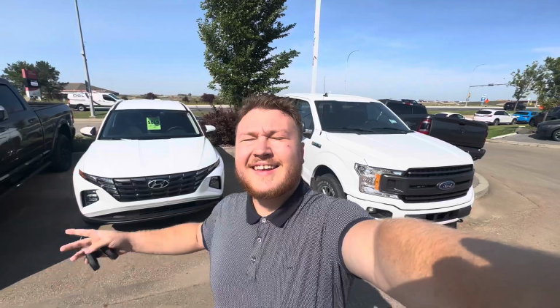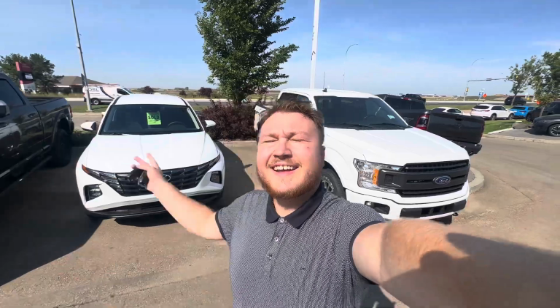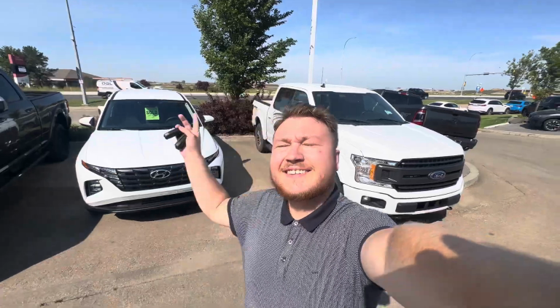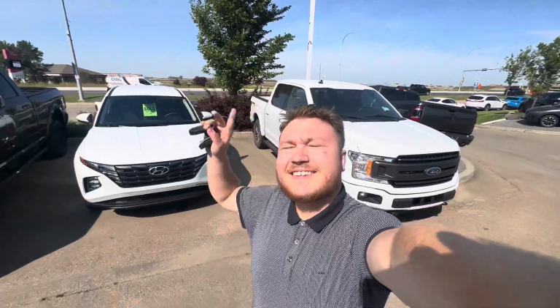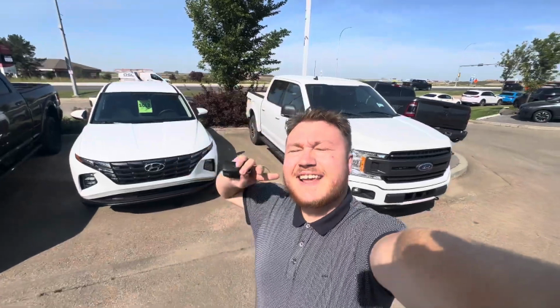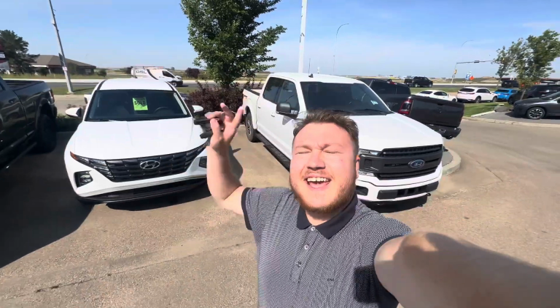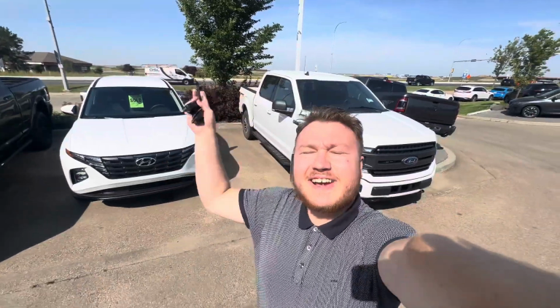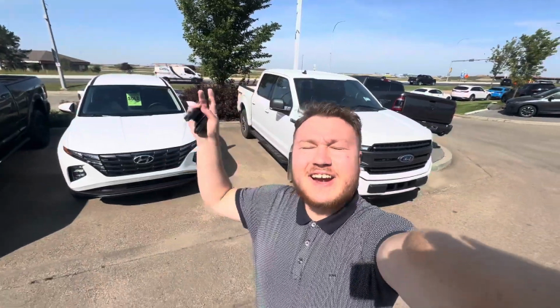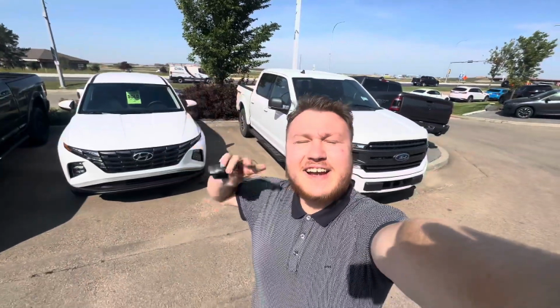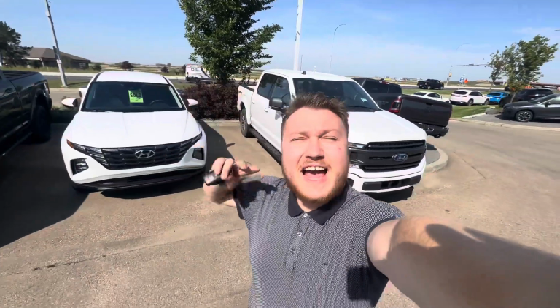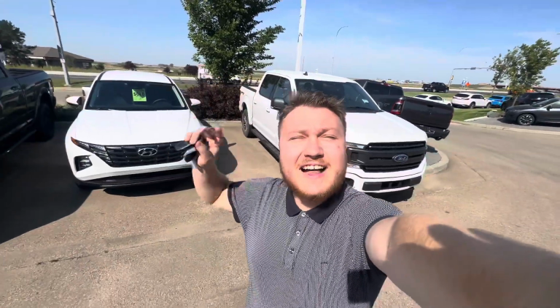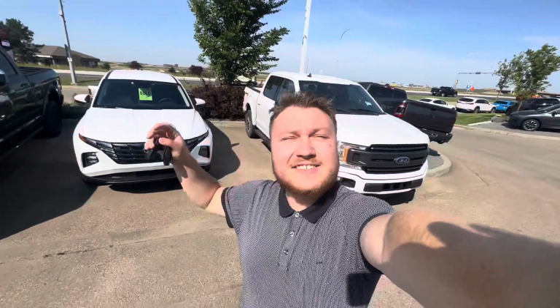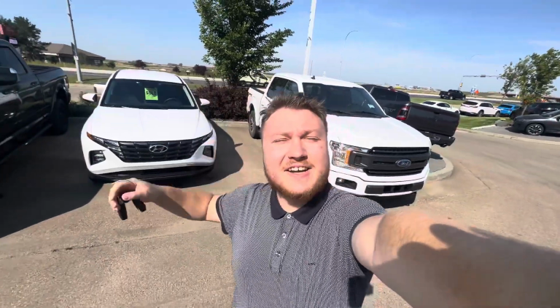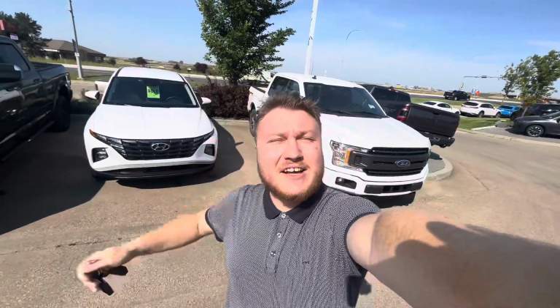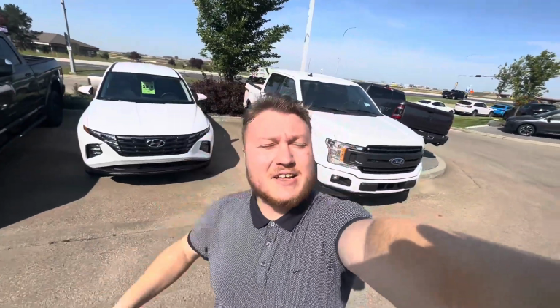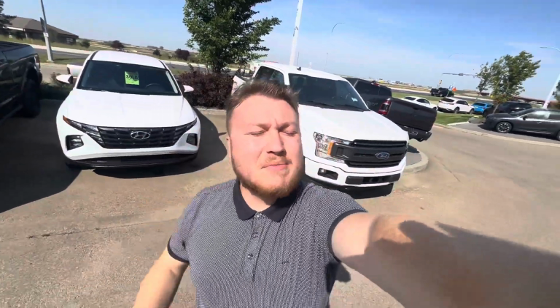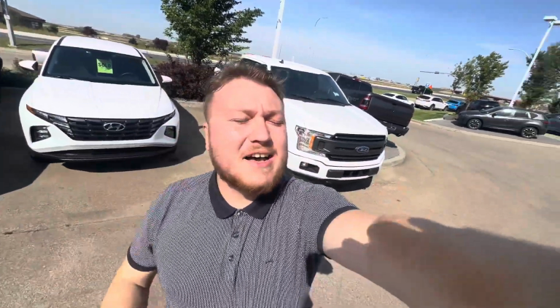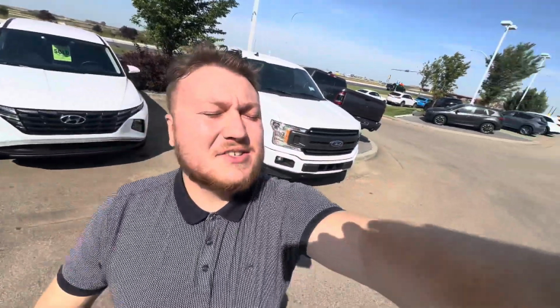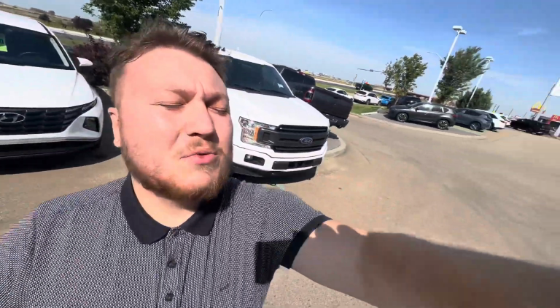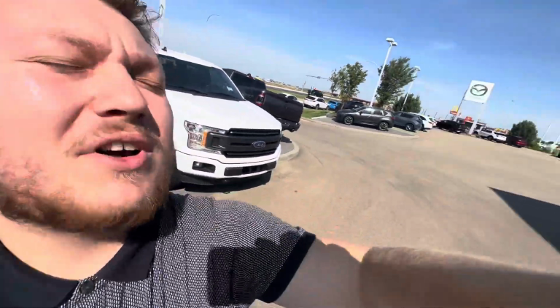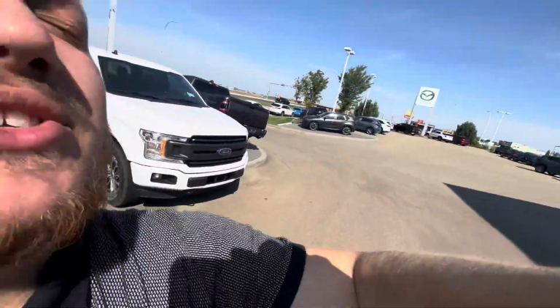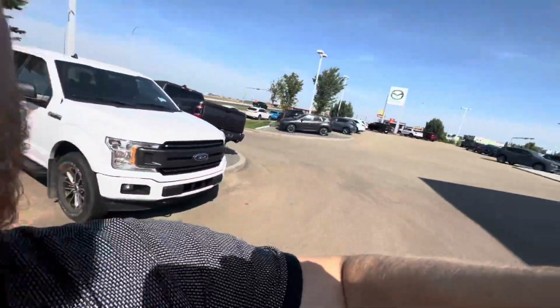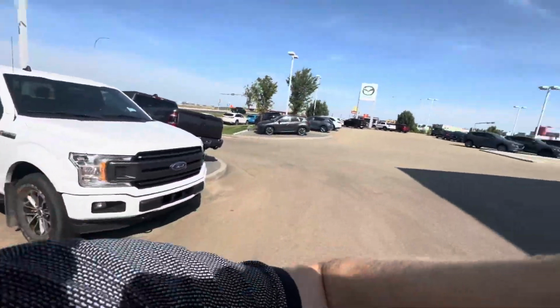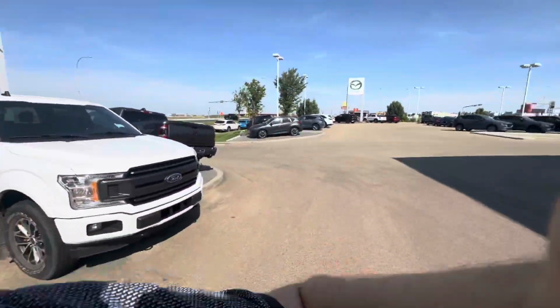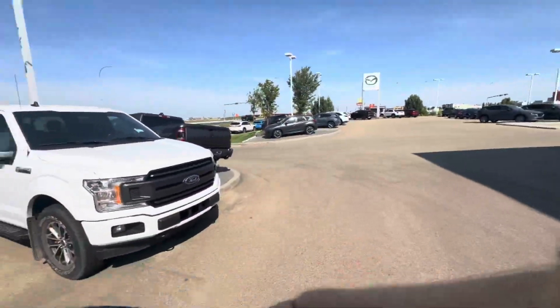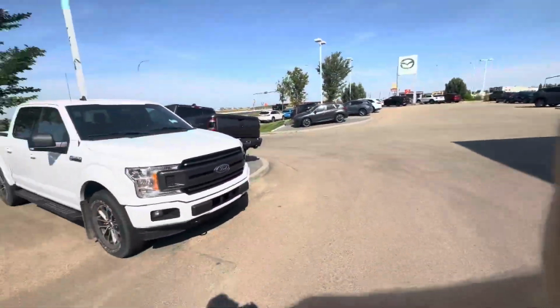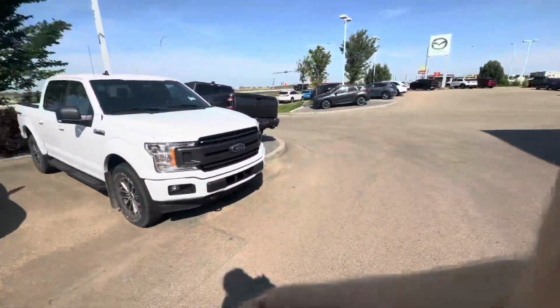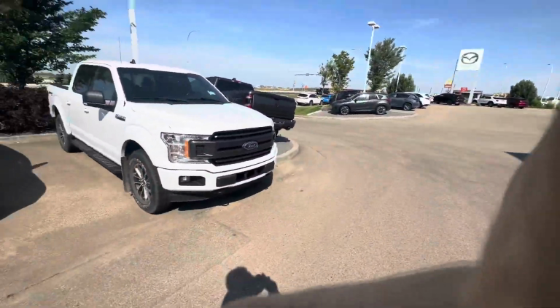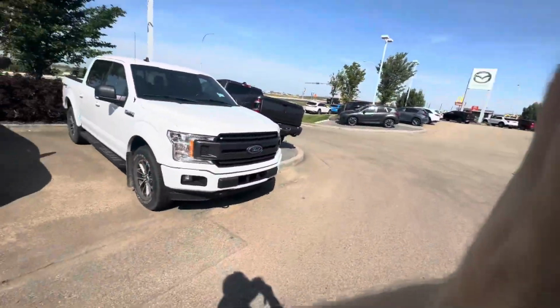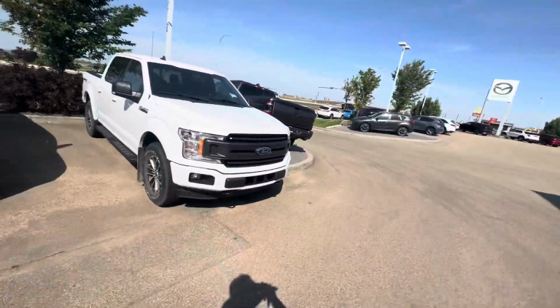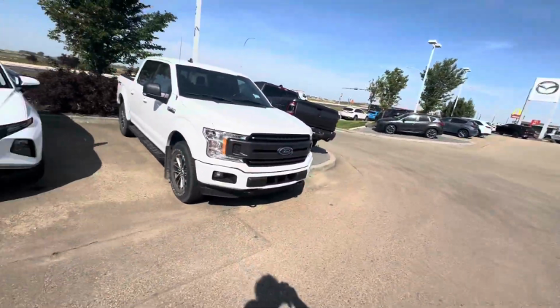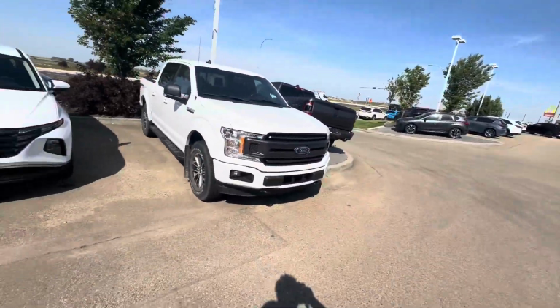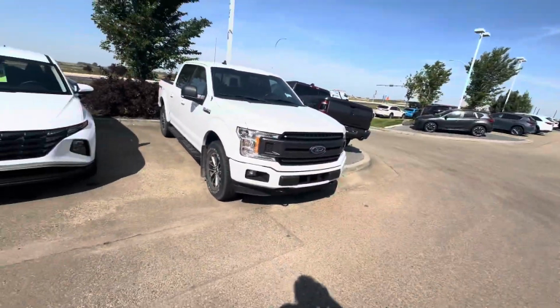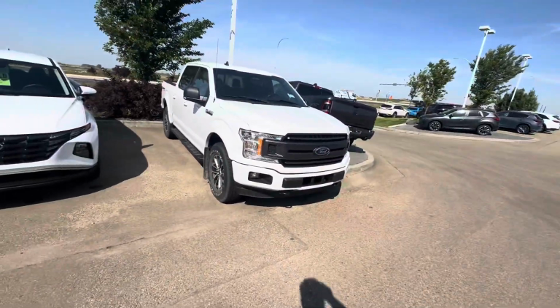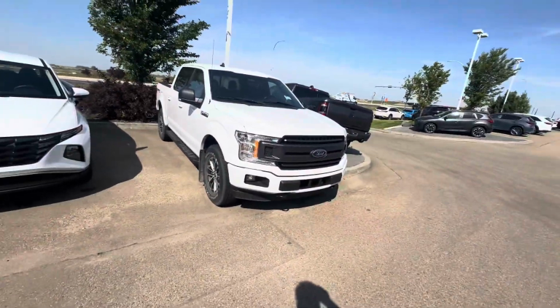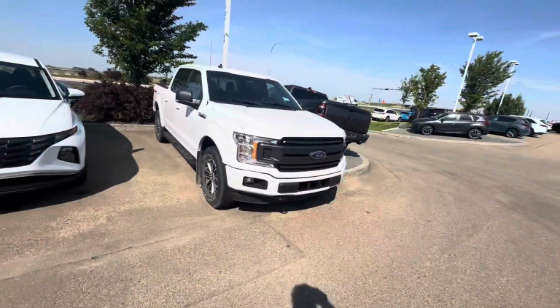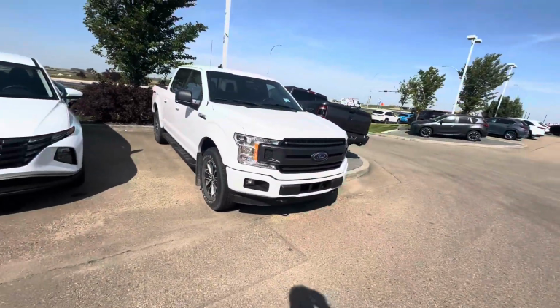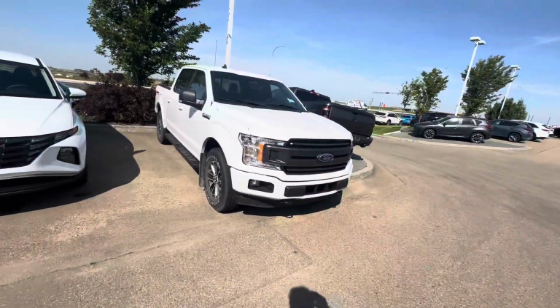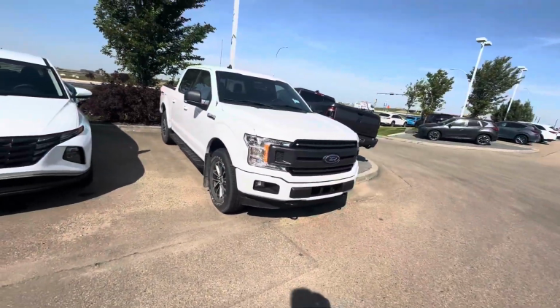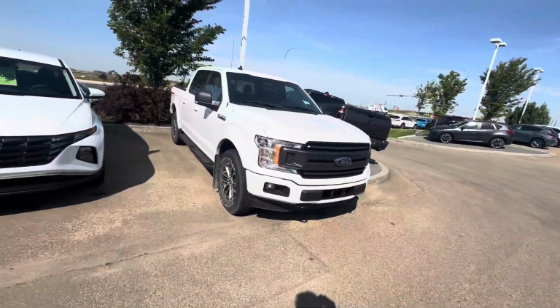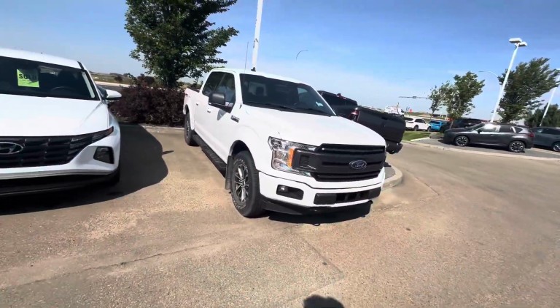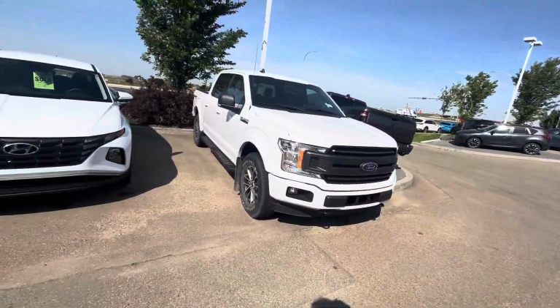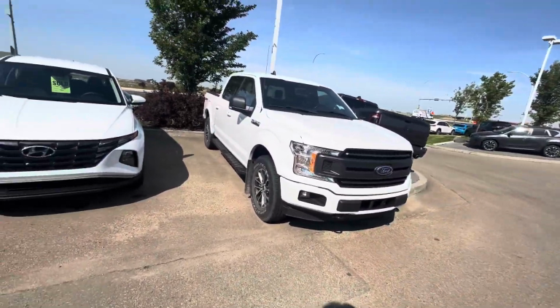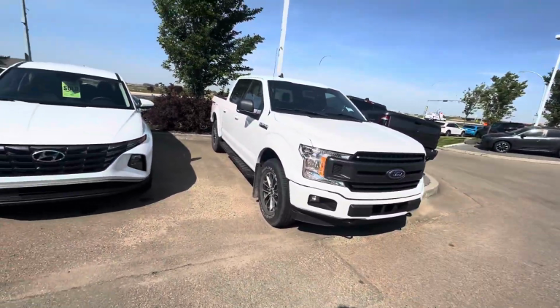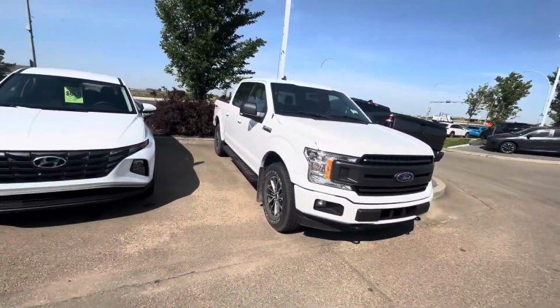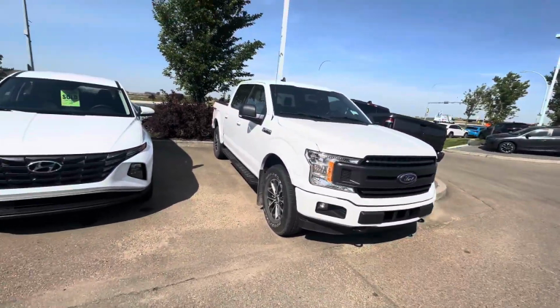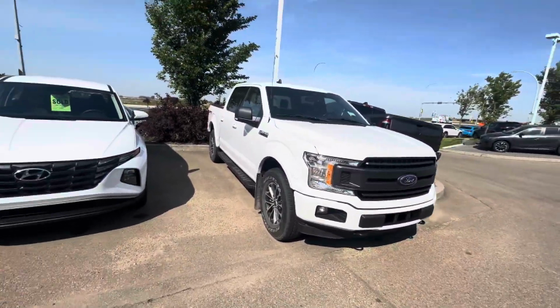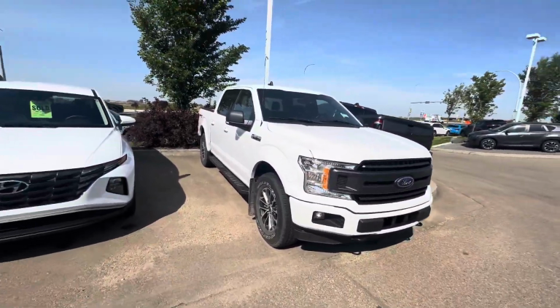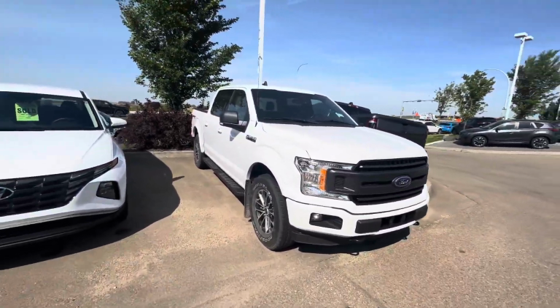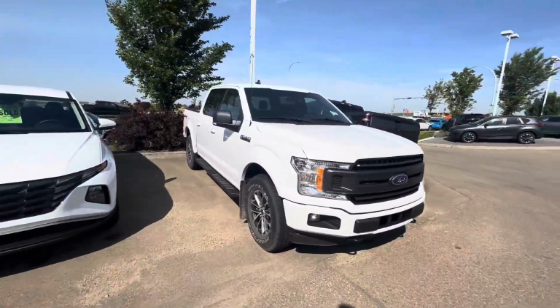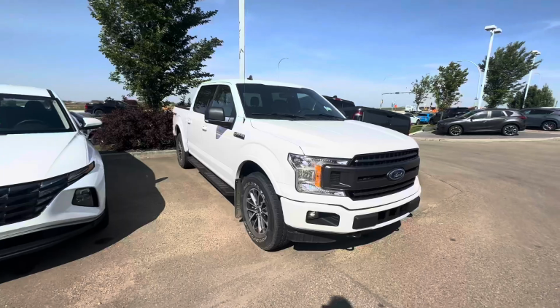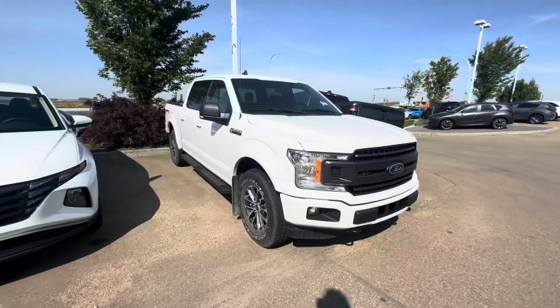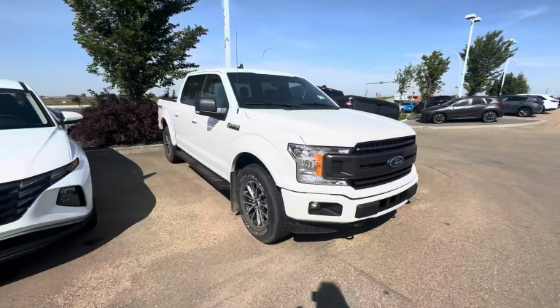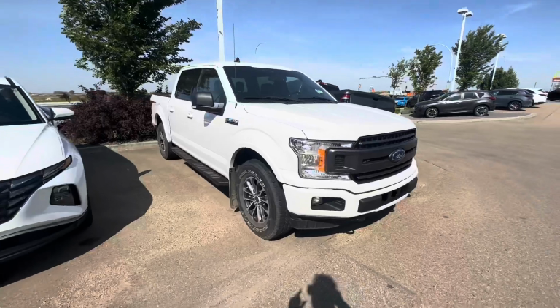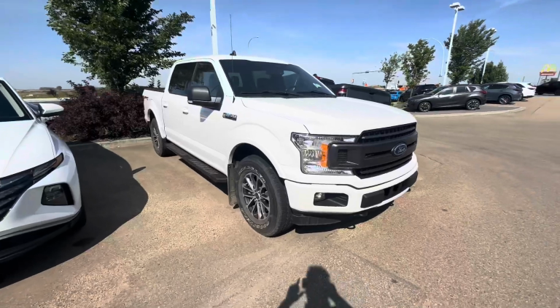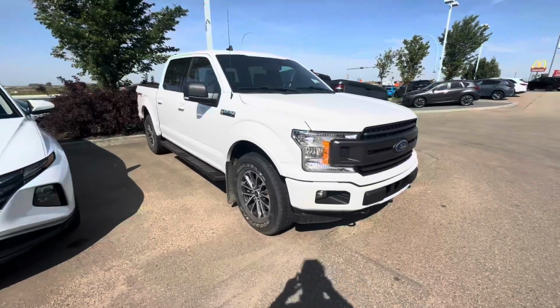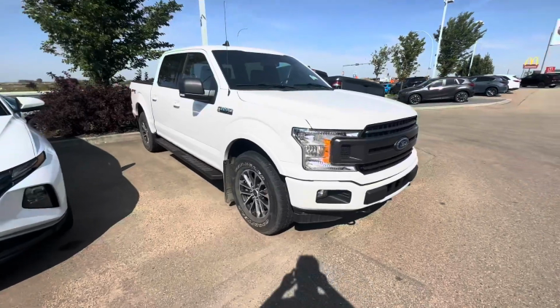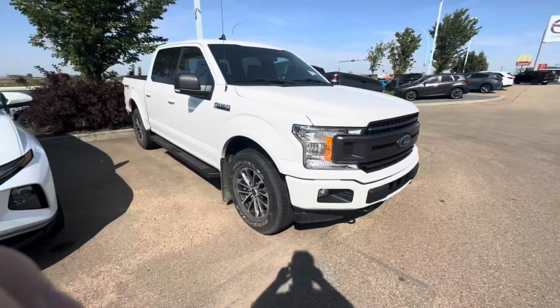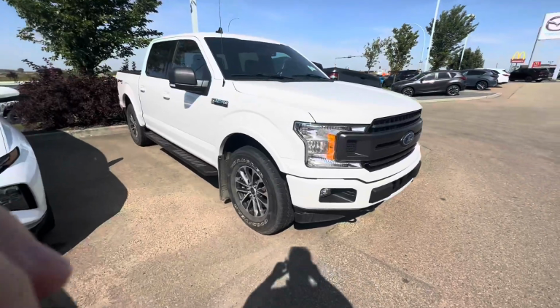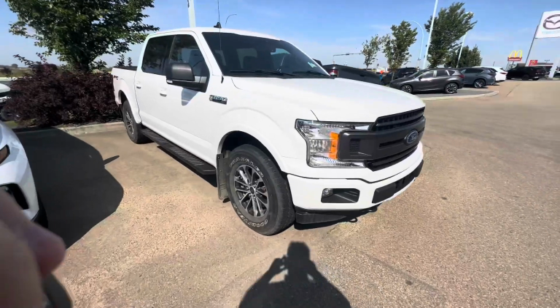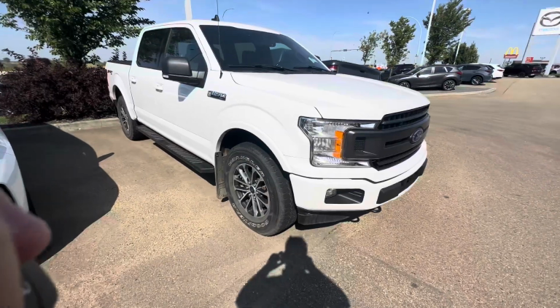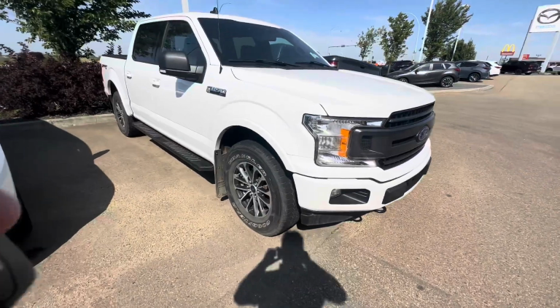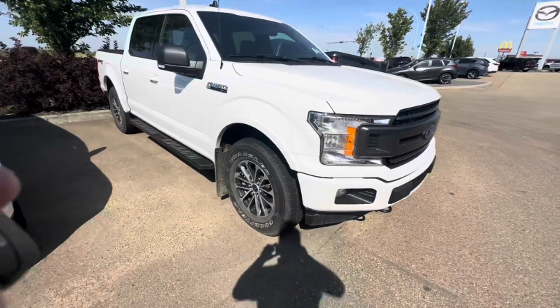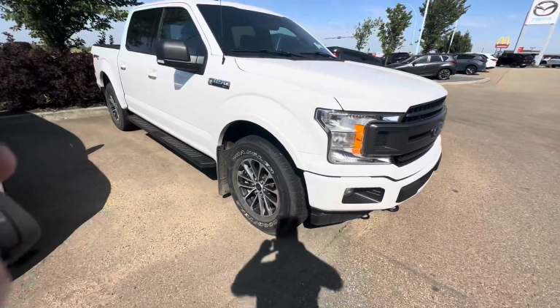Hey Greg, Alex here from LA Mazza. Want to quickly show you the 2019 Ford F-150.